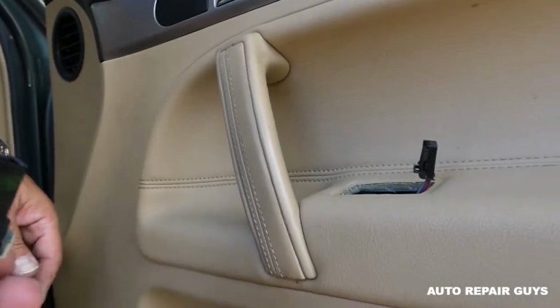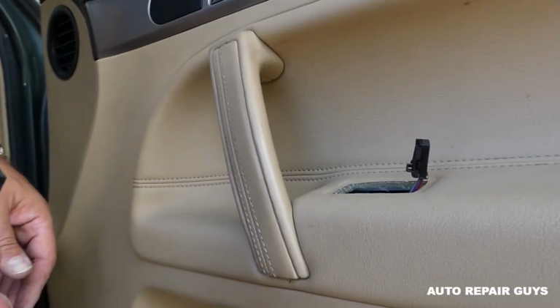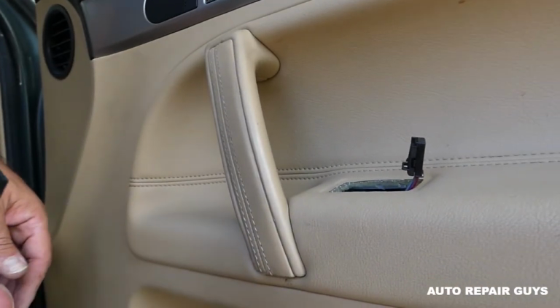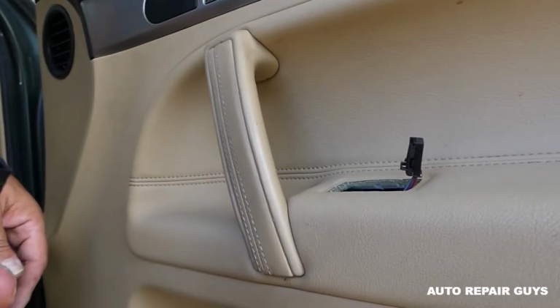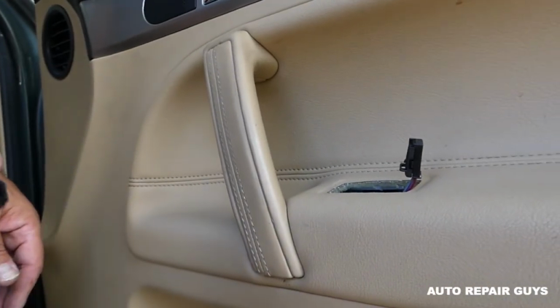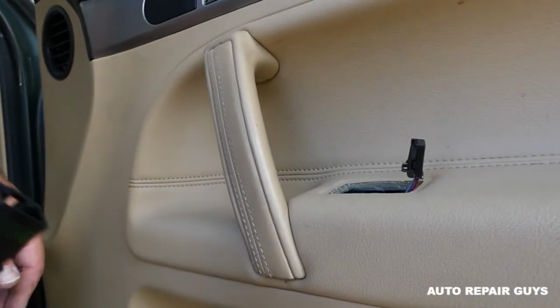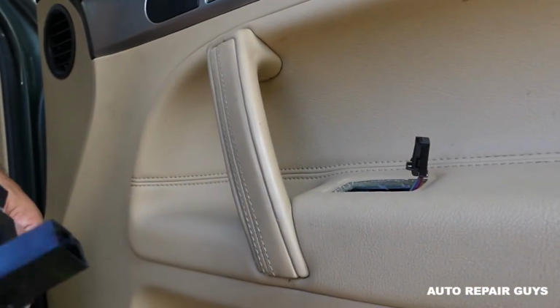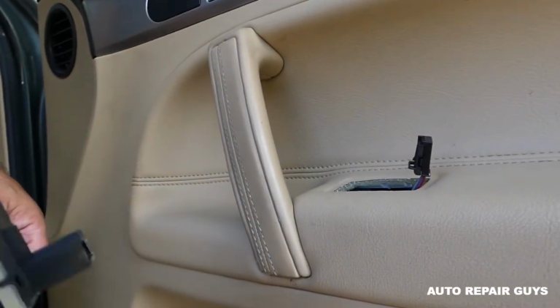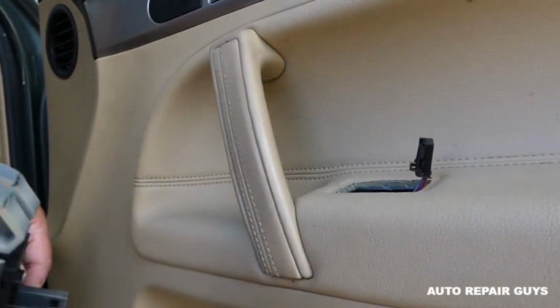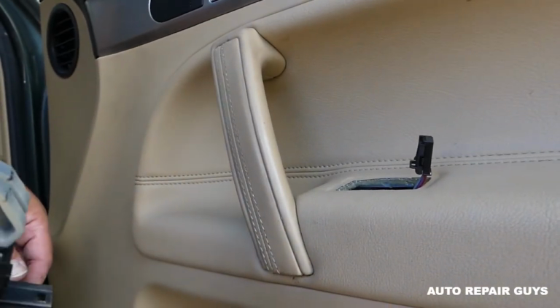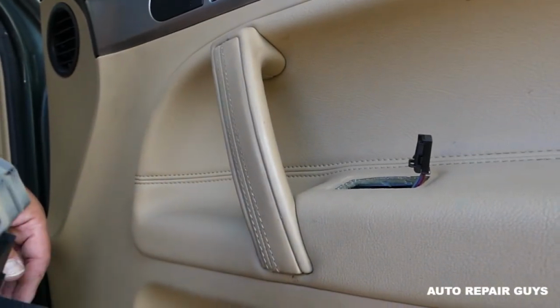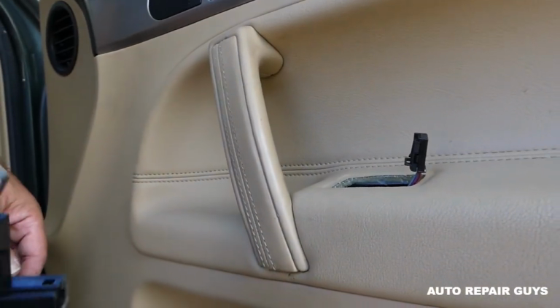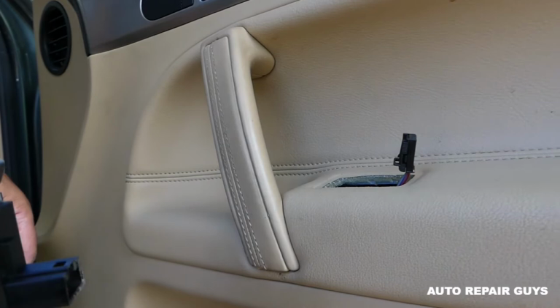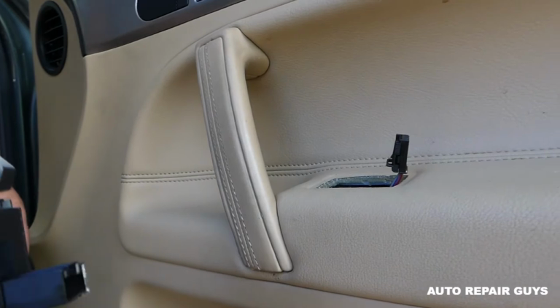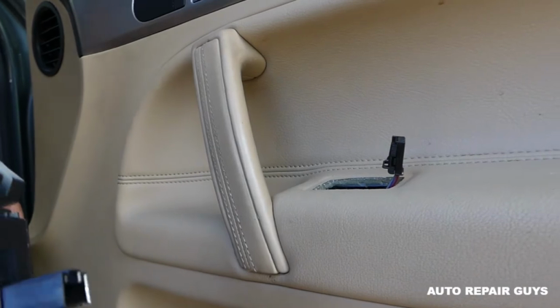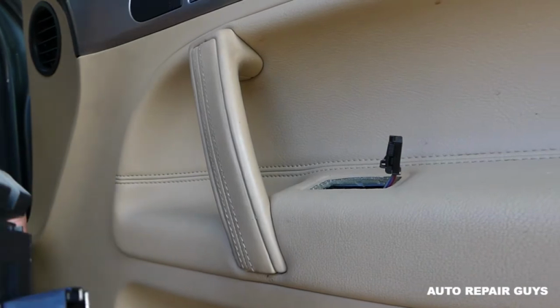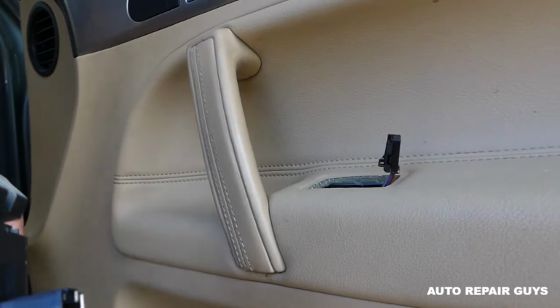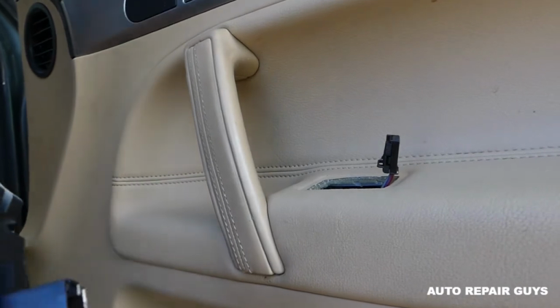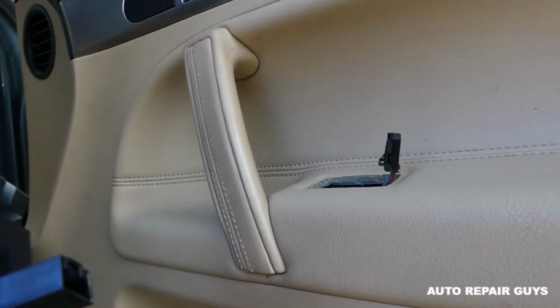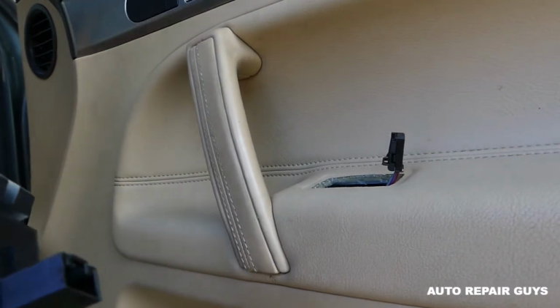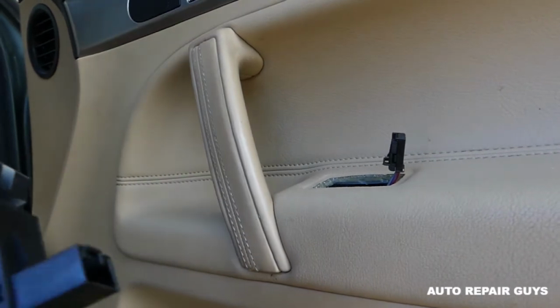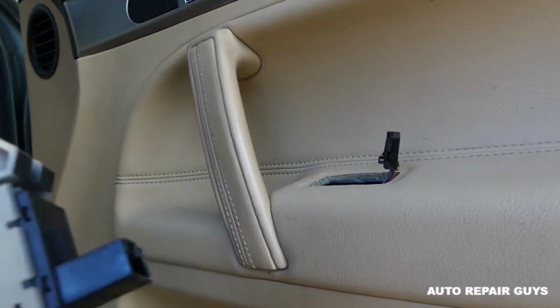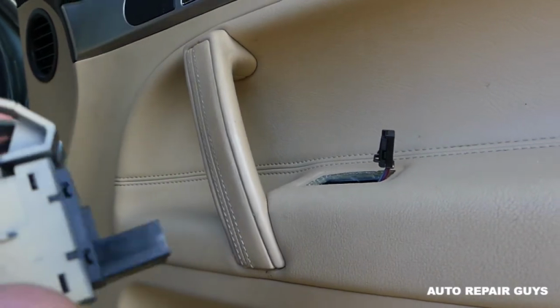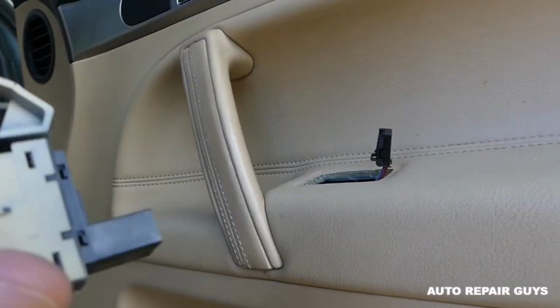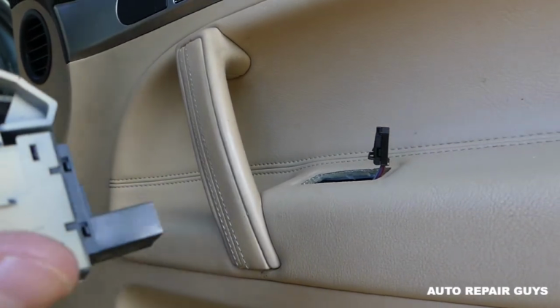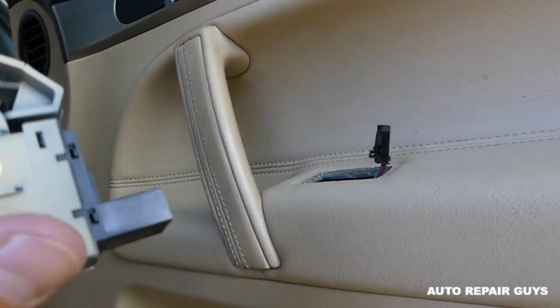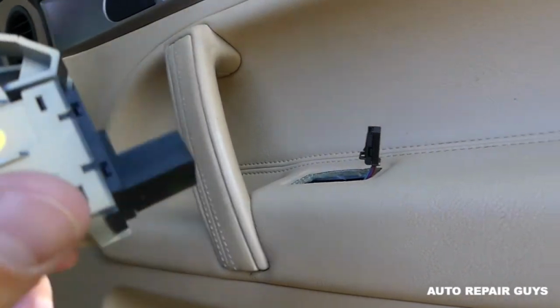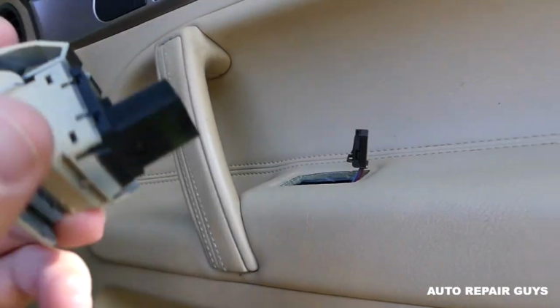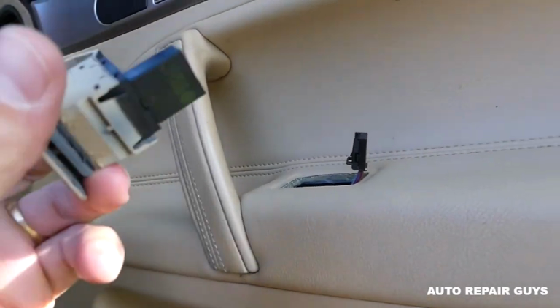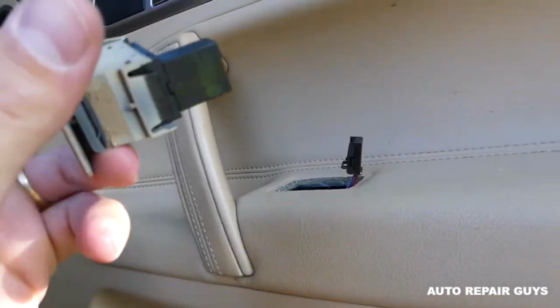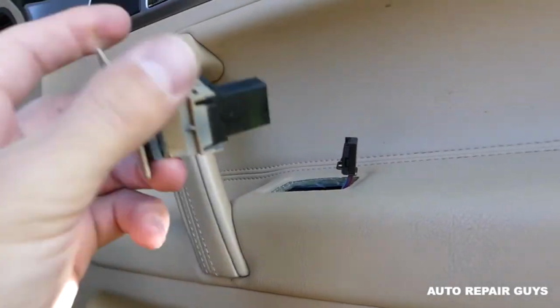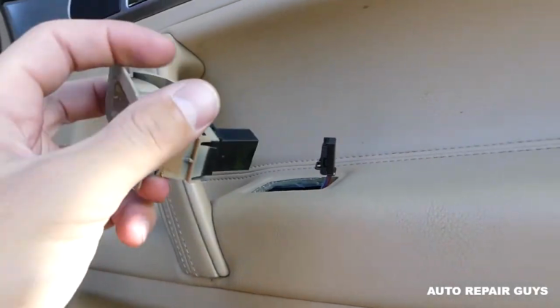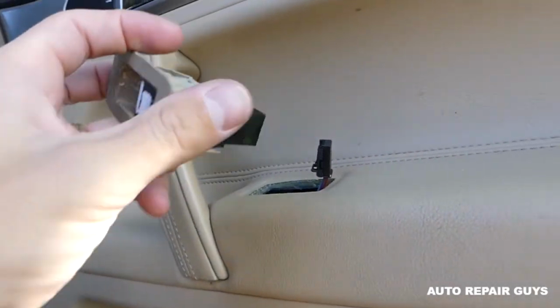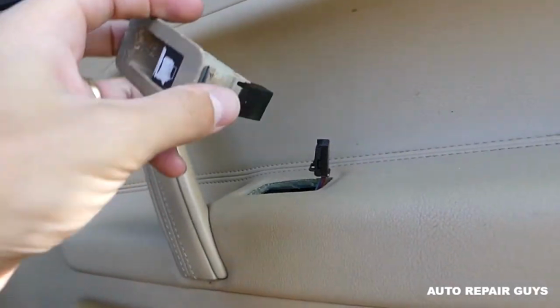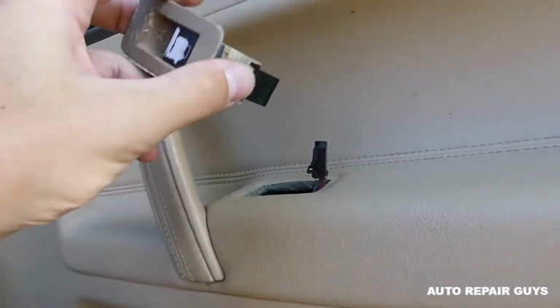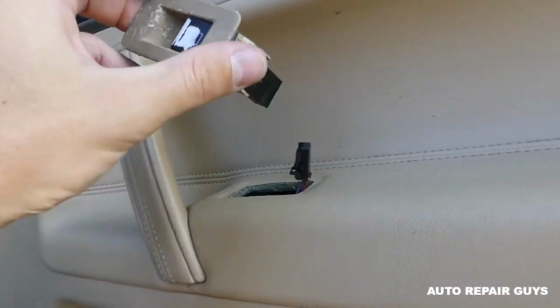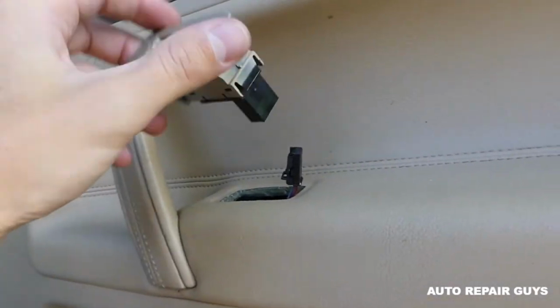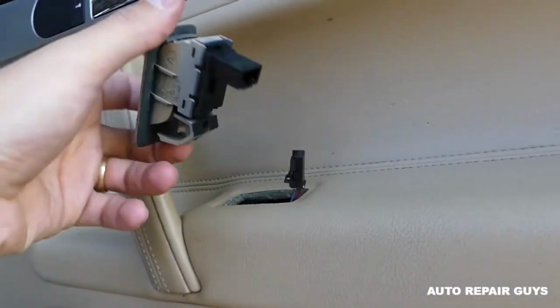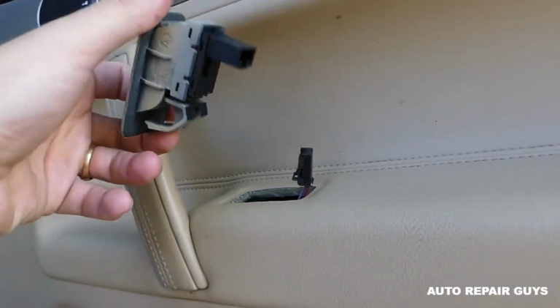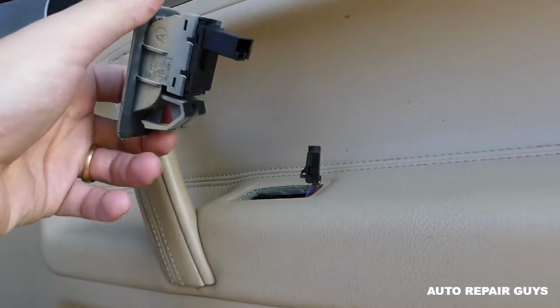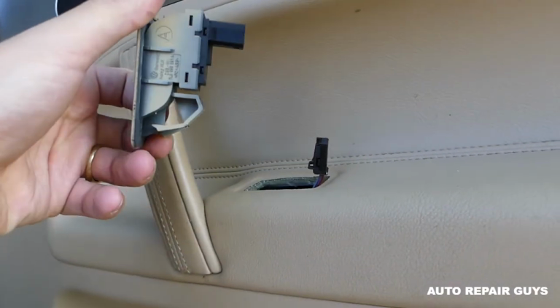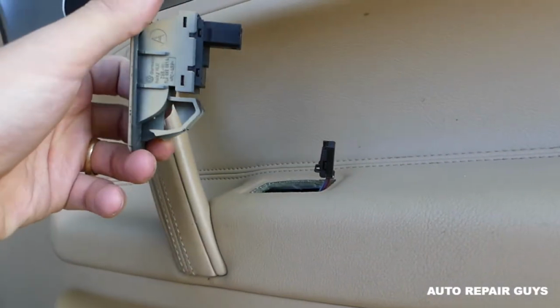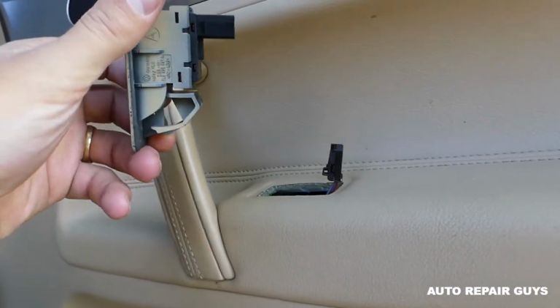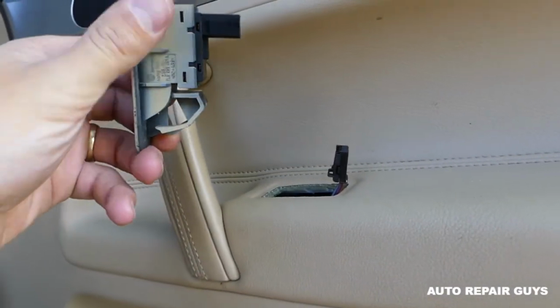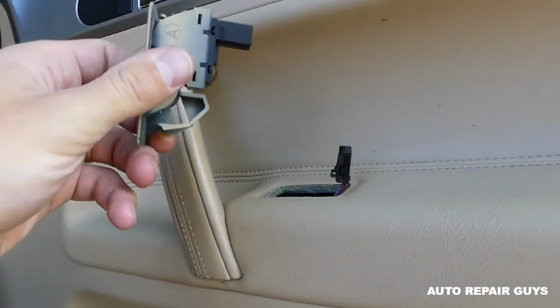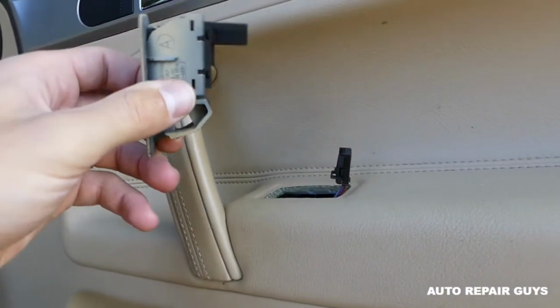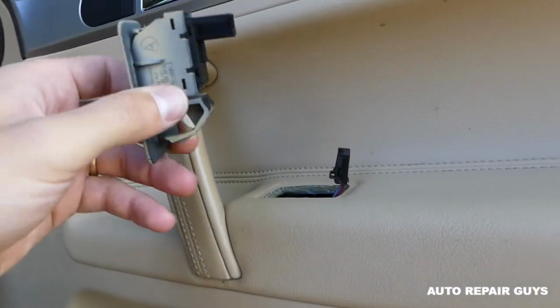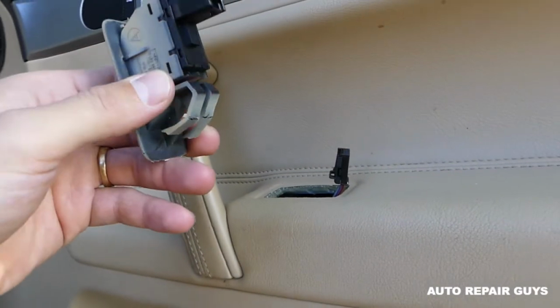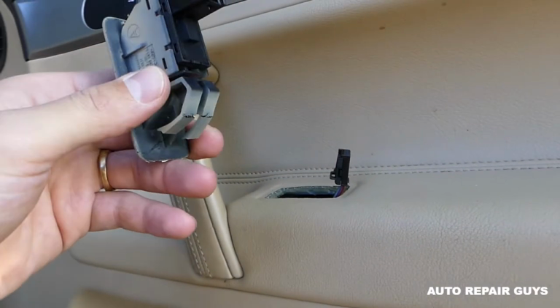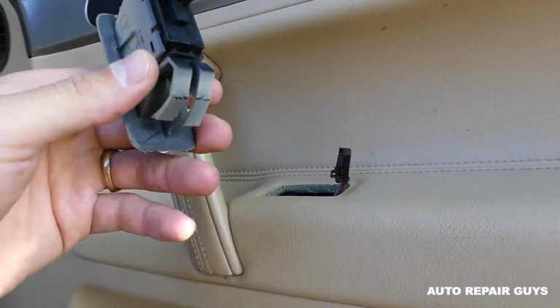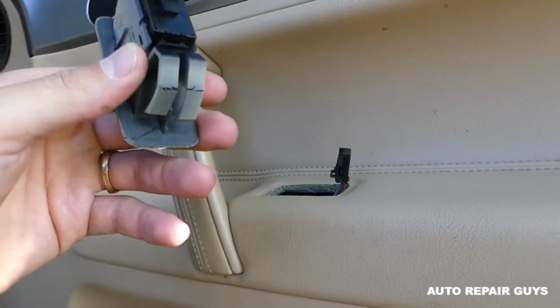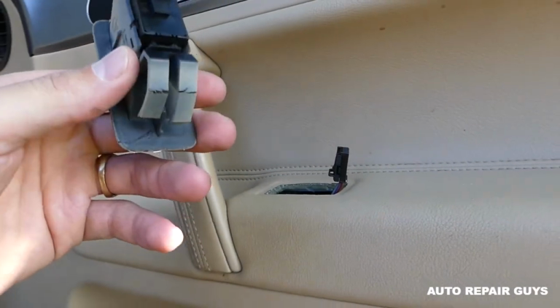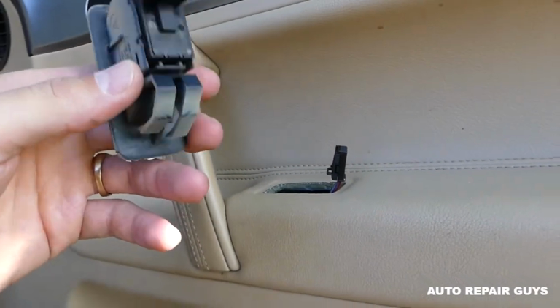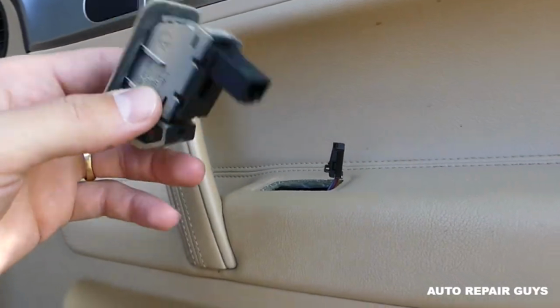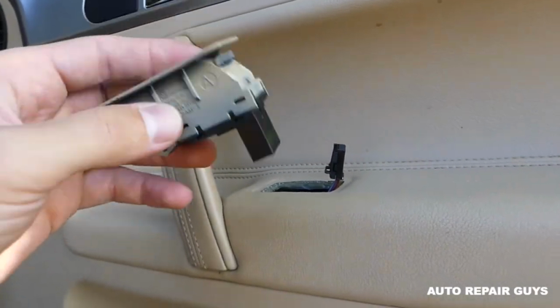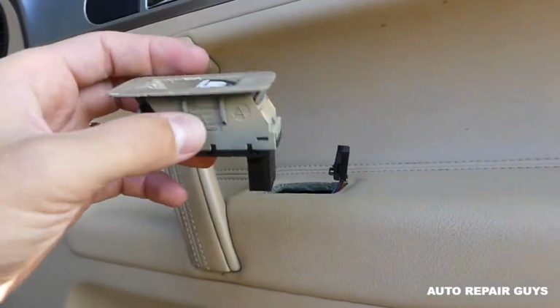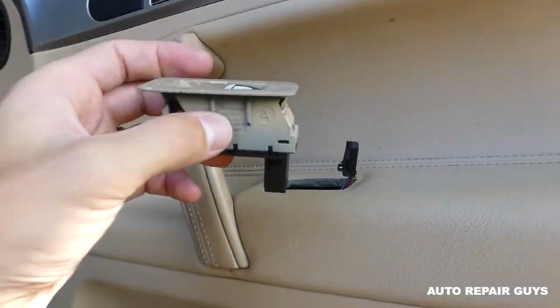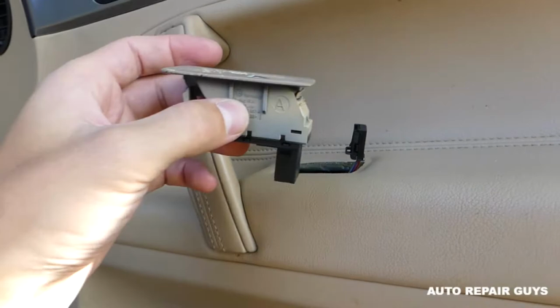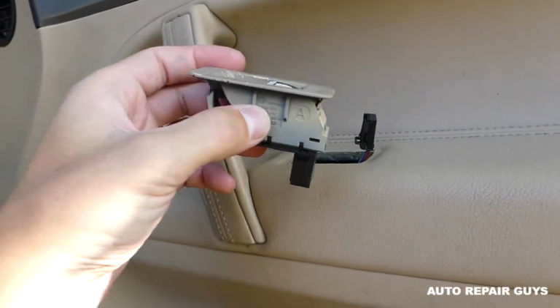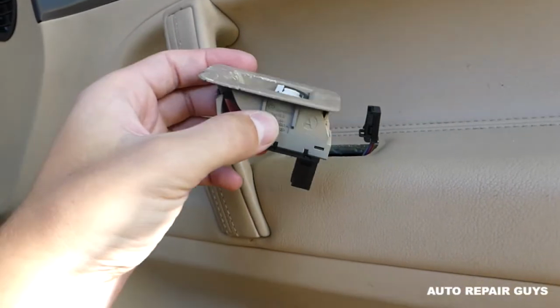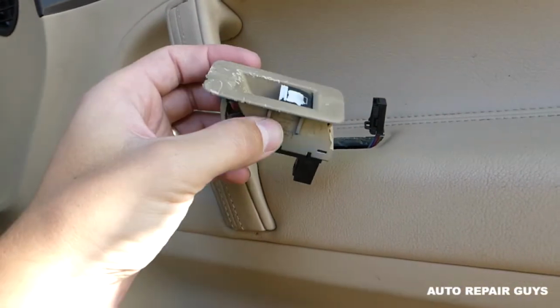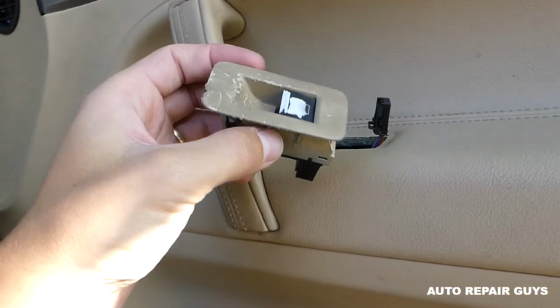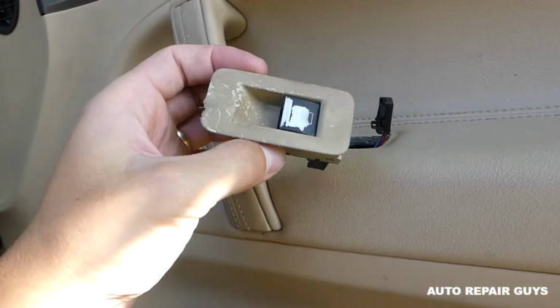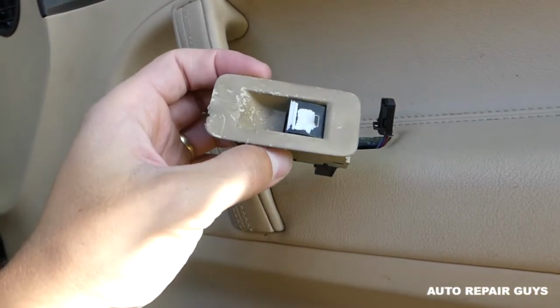When you are ready to reinstall, all you have to do is connect the wire and push it back in. Thank you for watching guys, and see you next time!